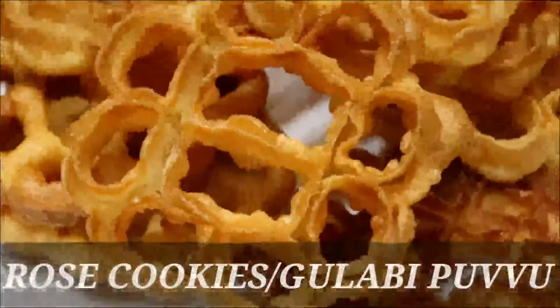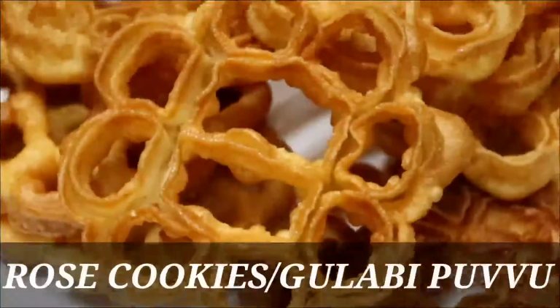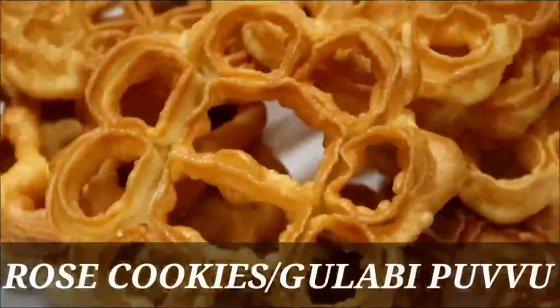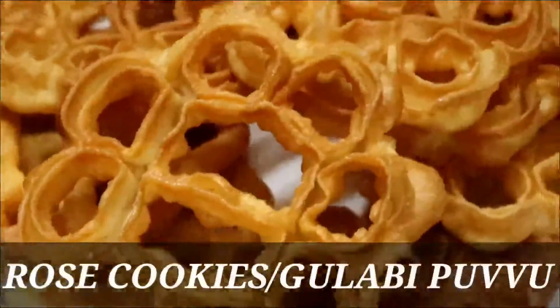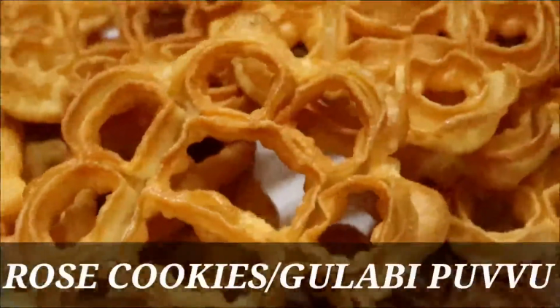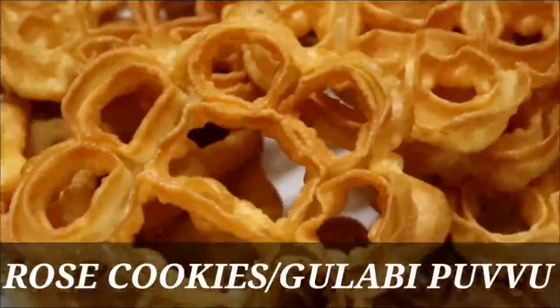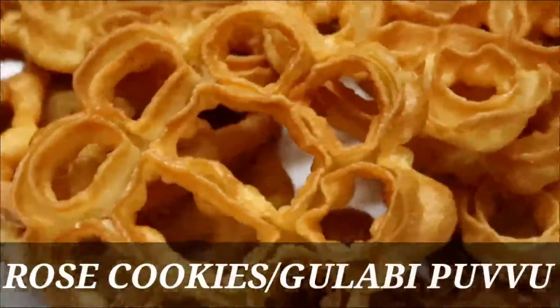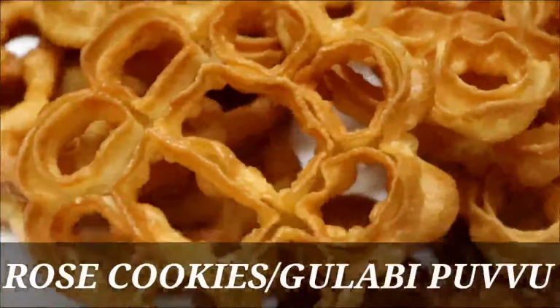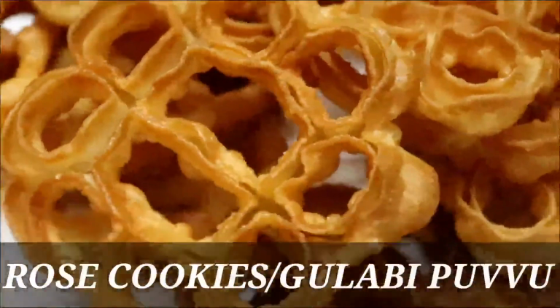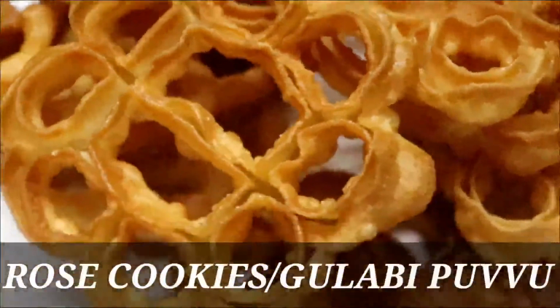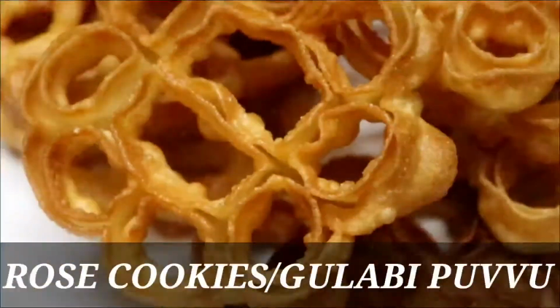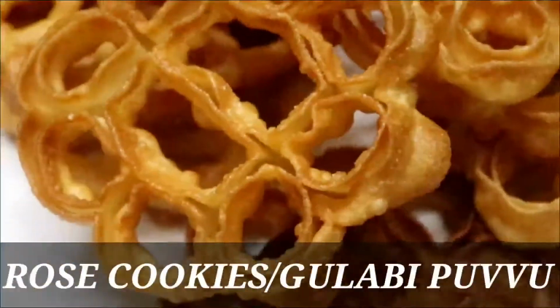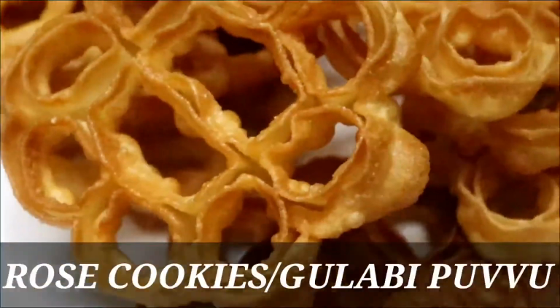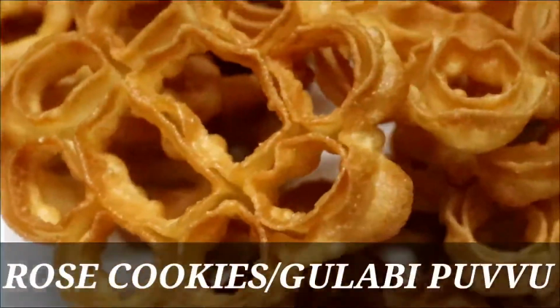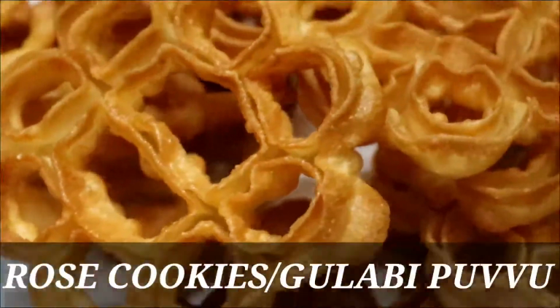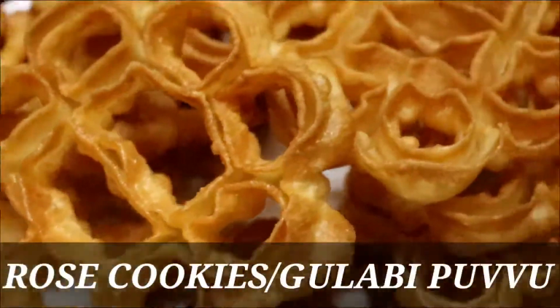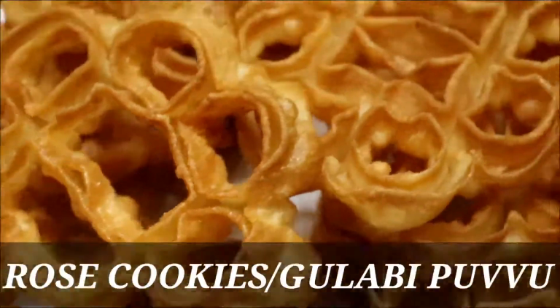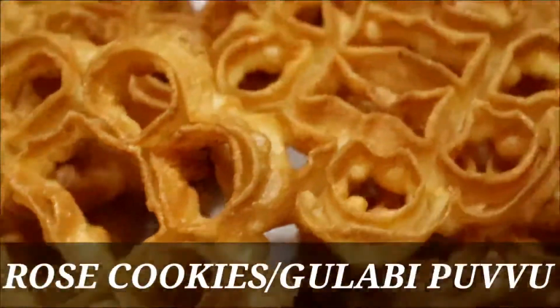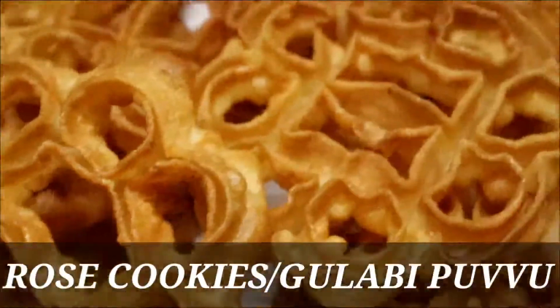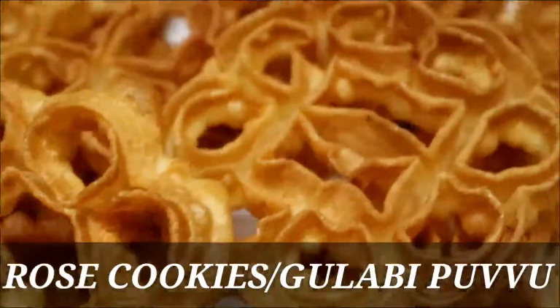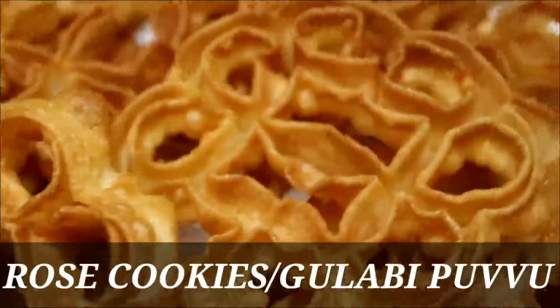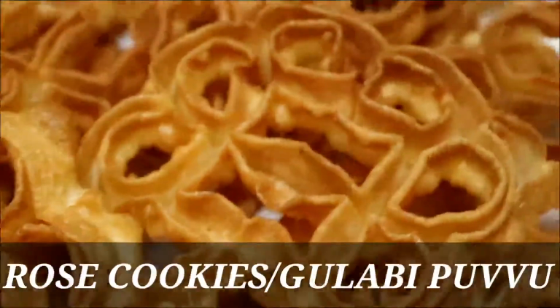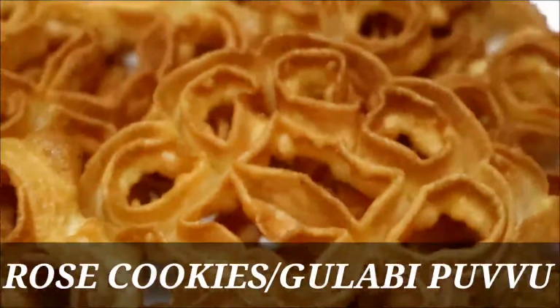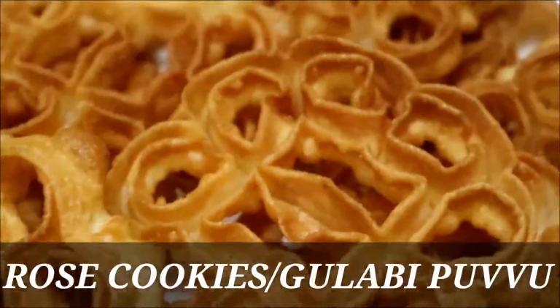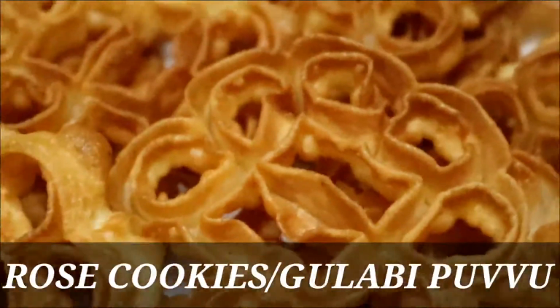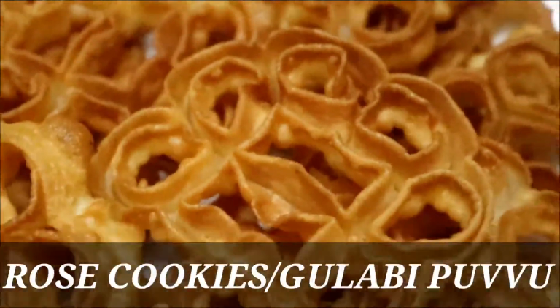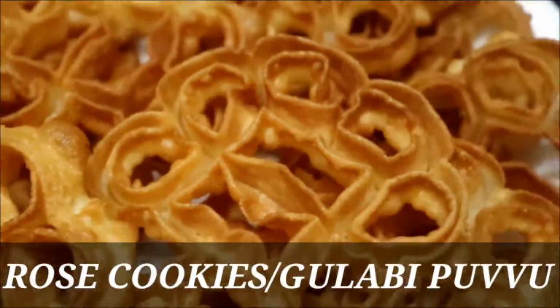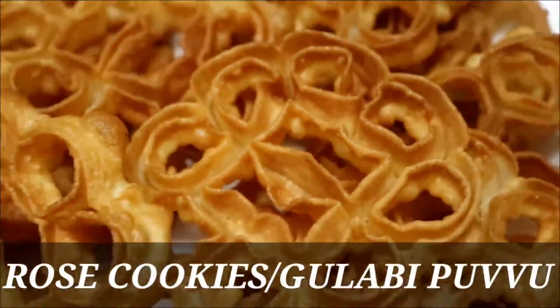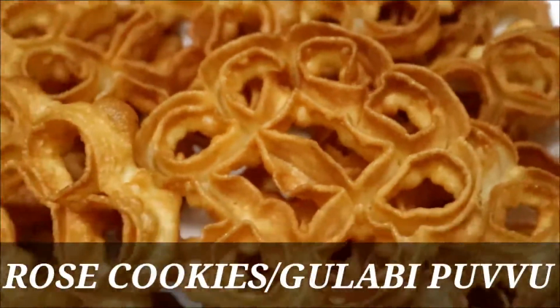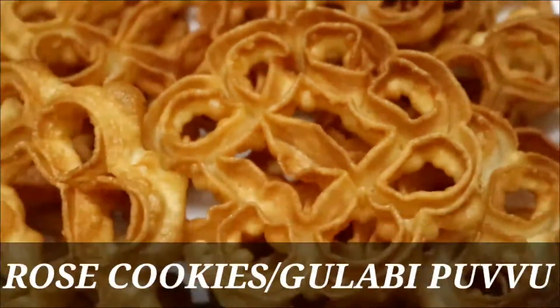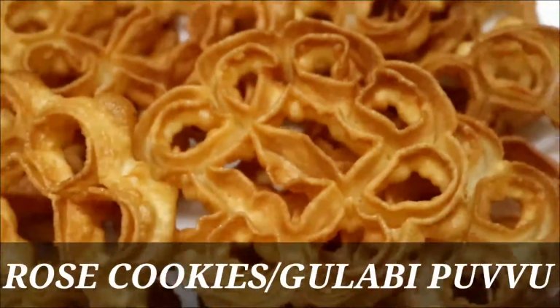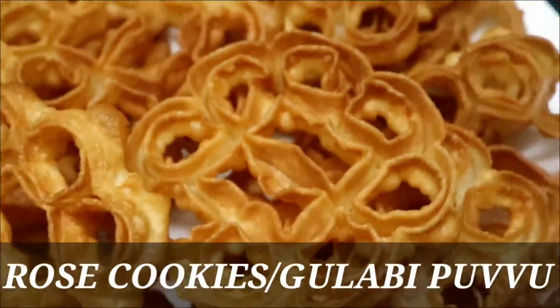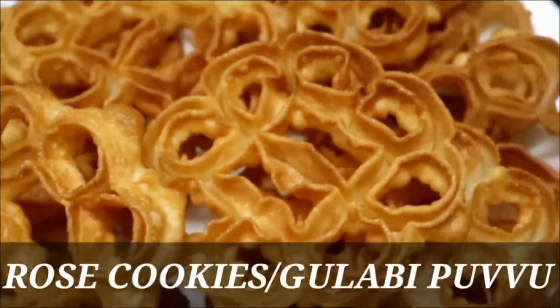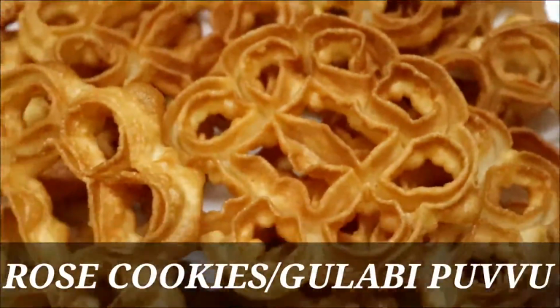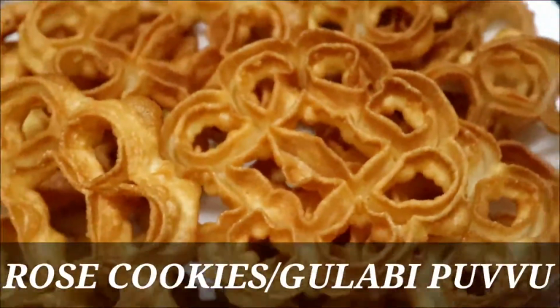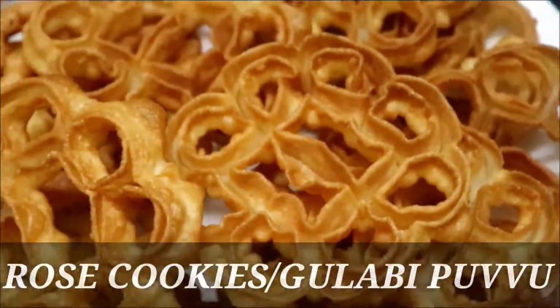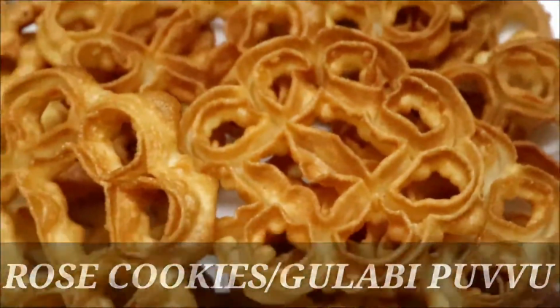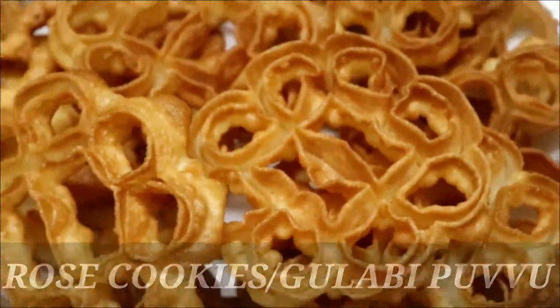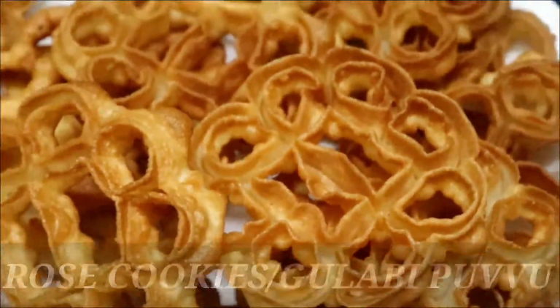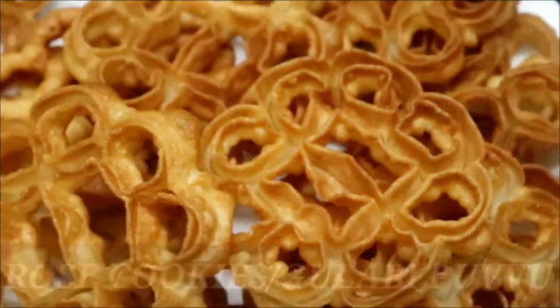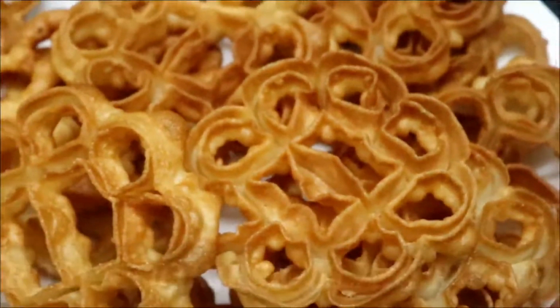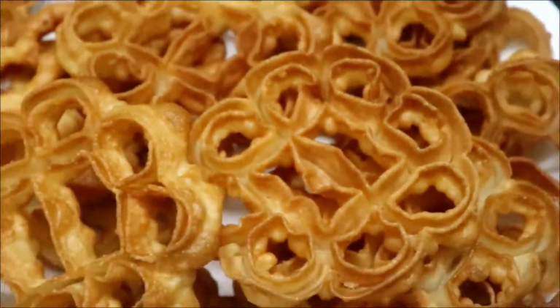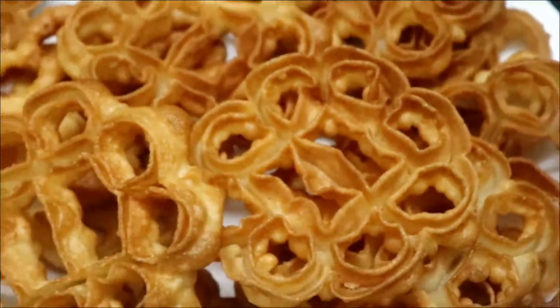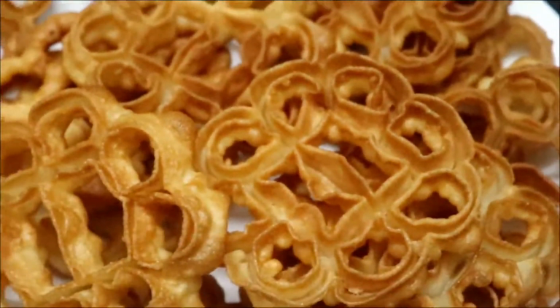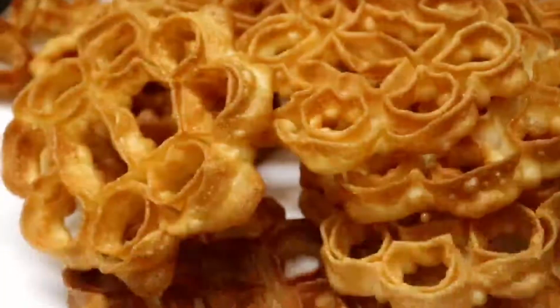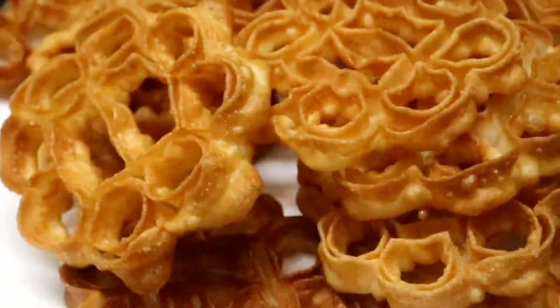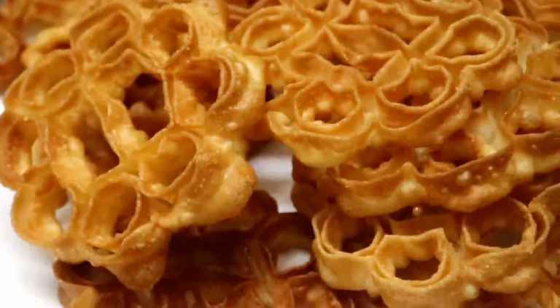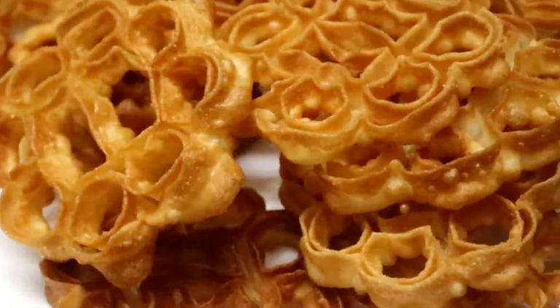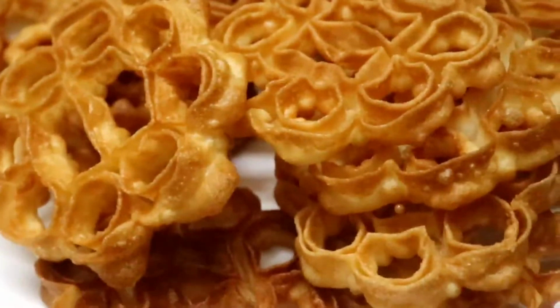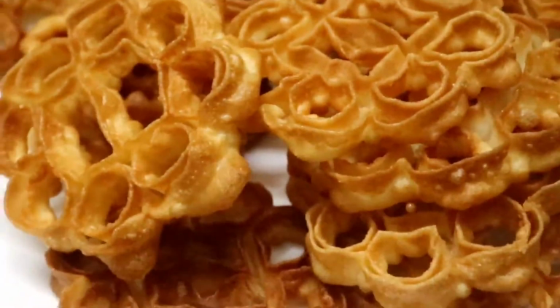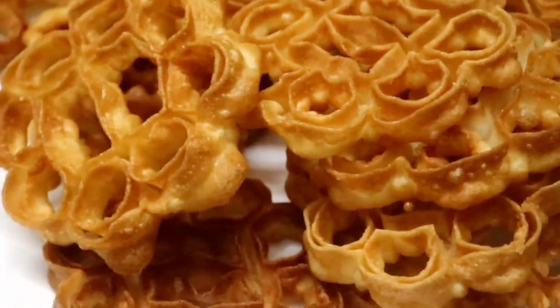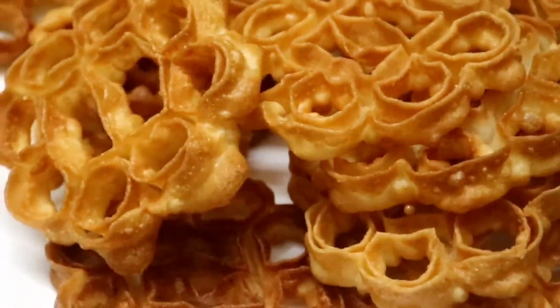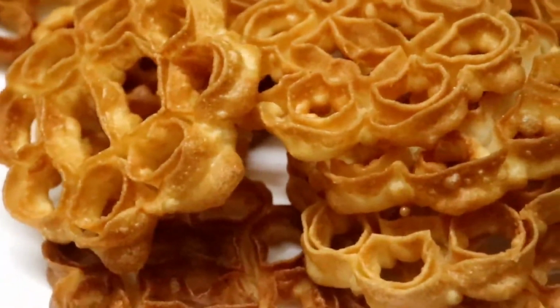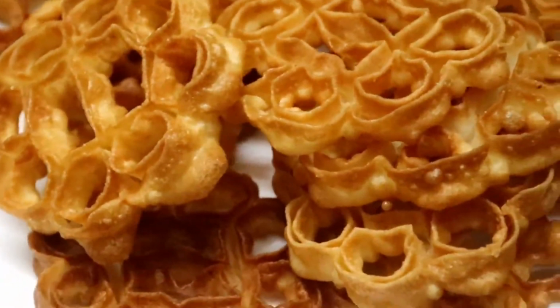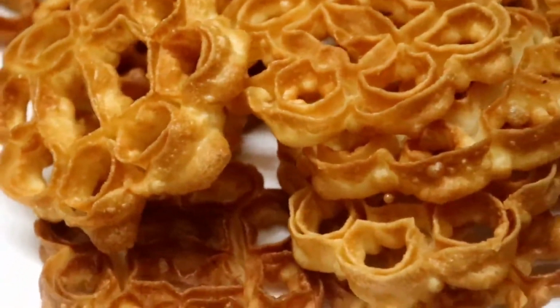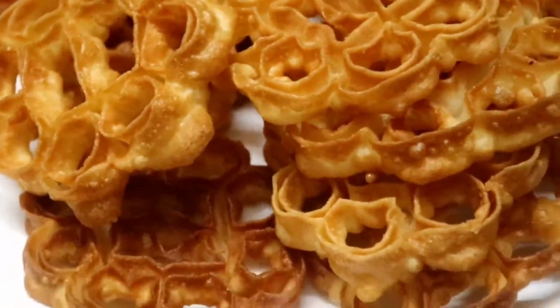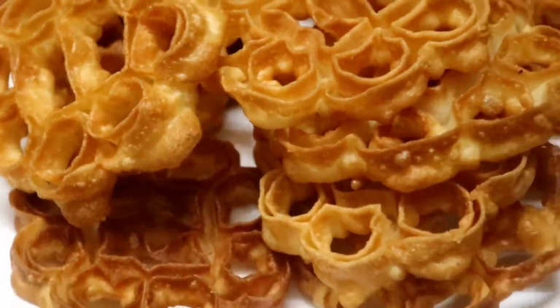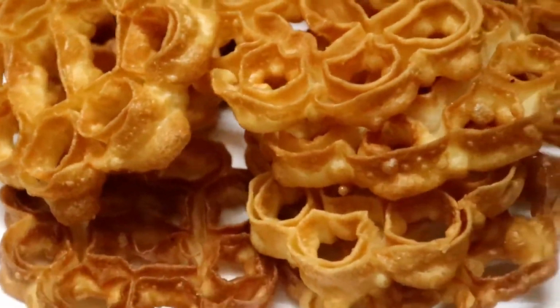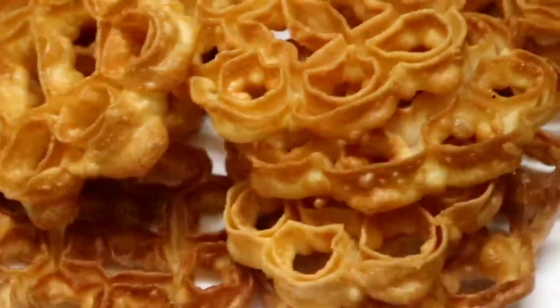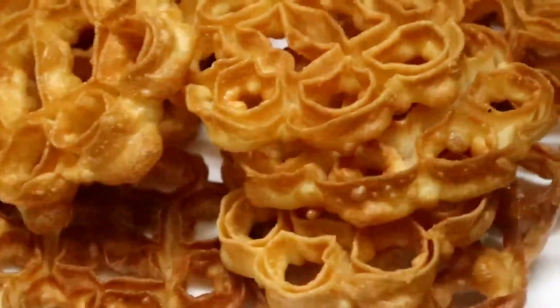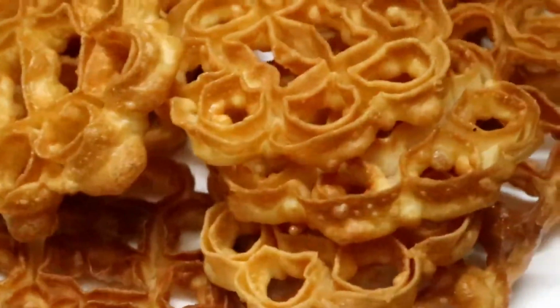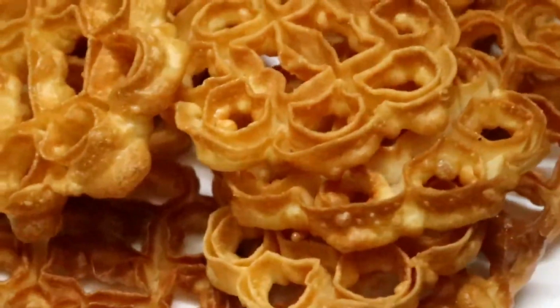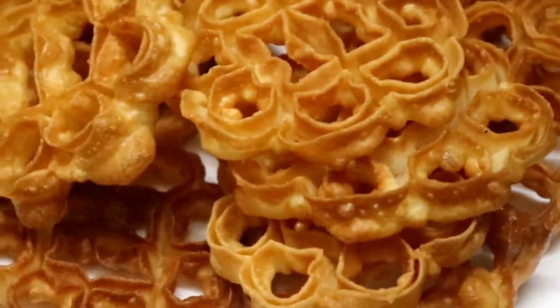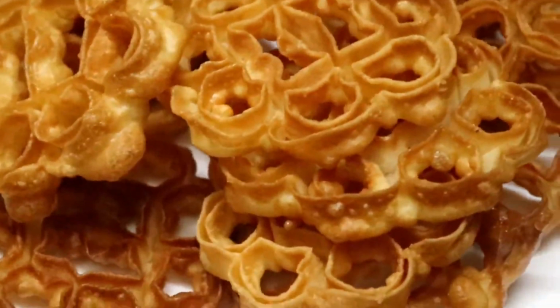Hello friends, welcome to Cook Like Me, Harisha. Today, I am going to show you how to cook the roast cookies in the morning.